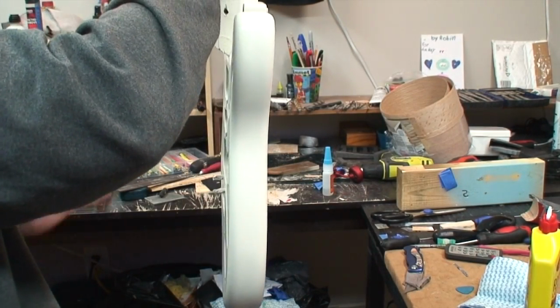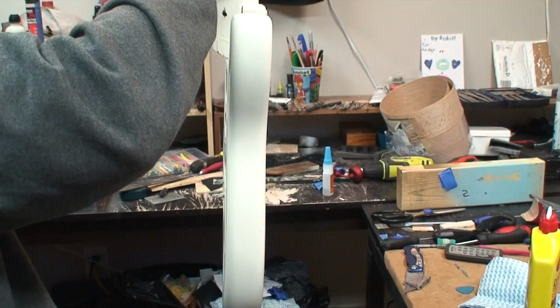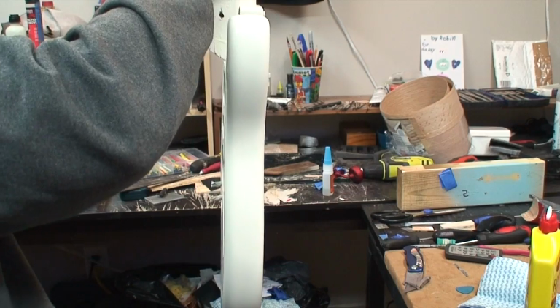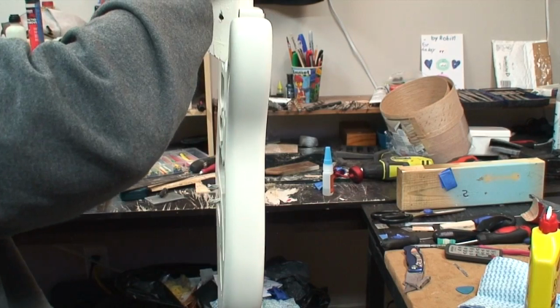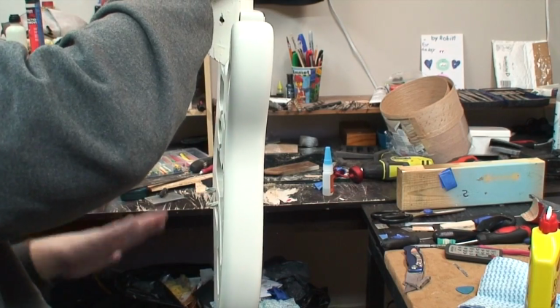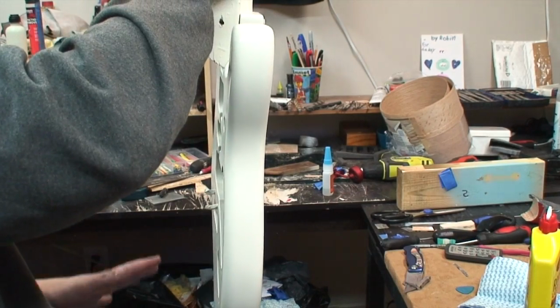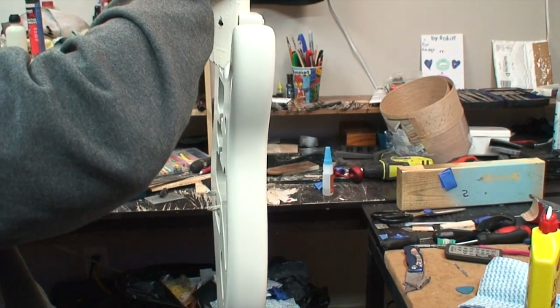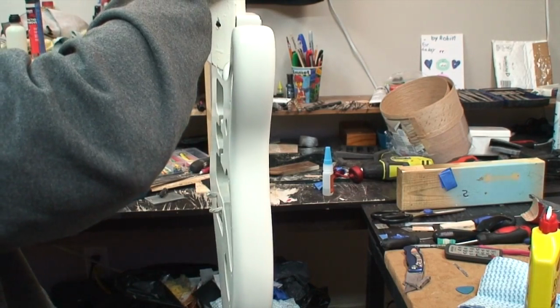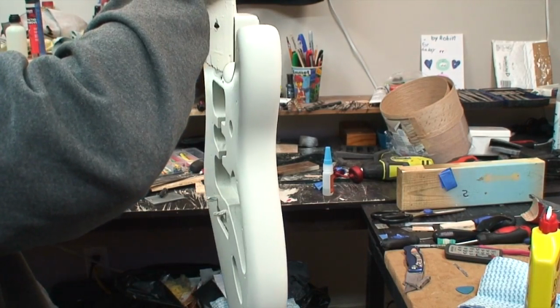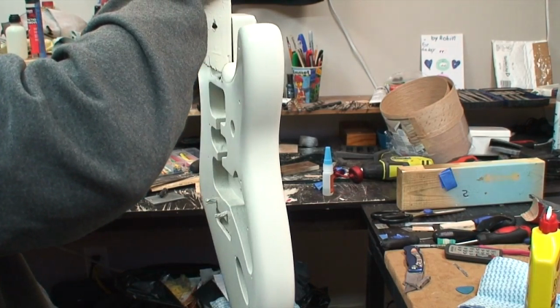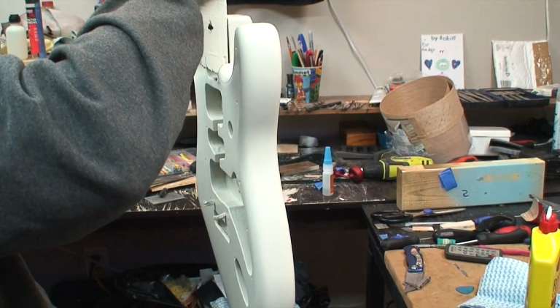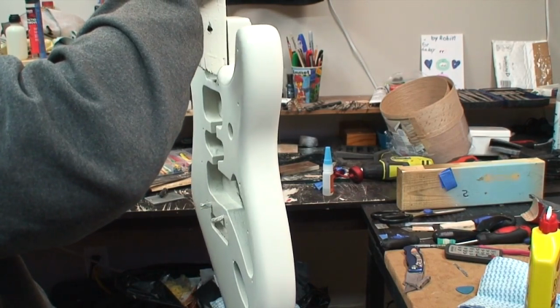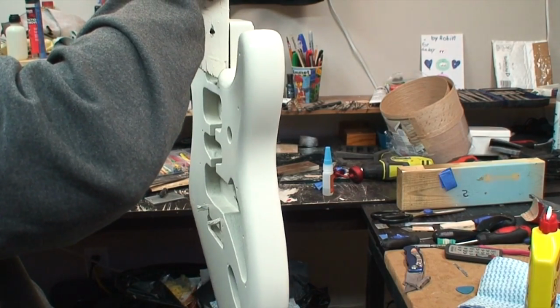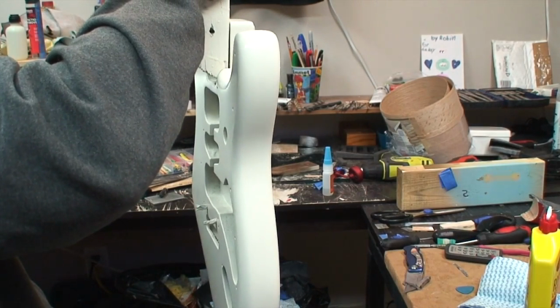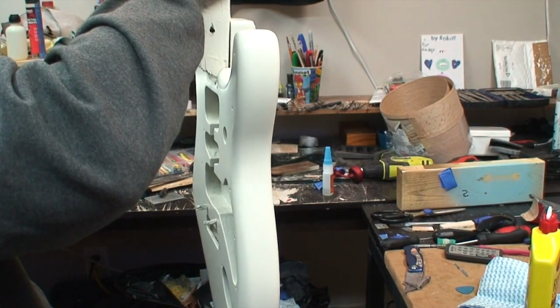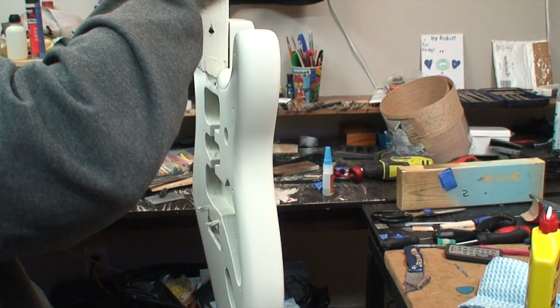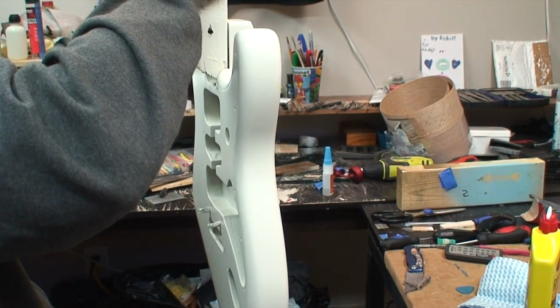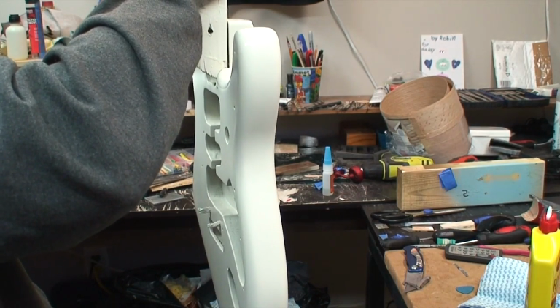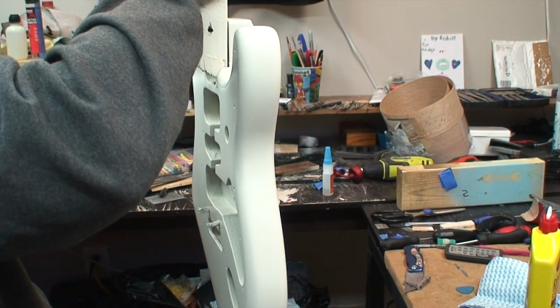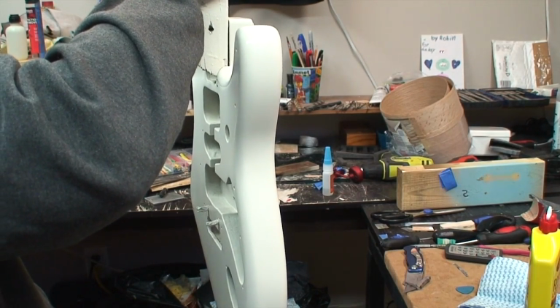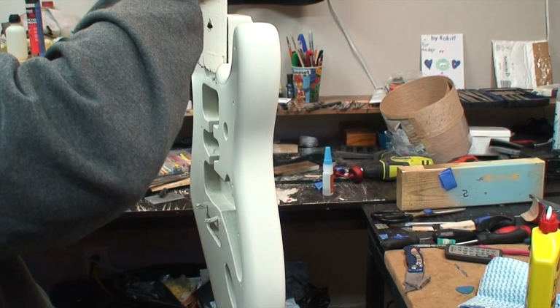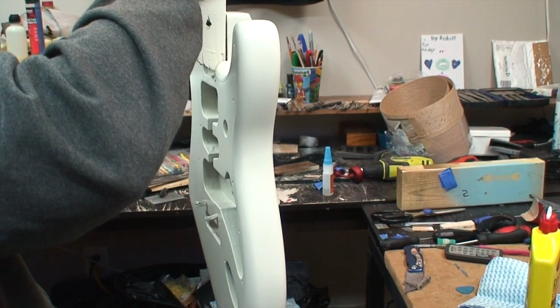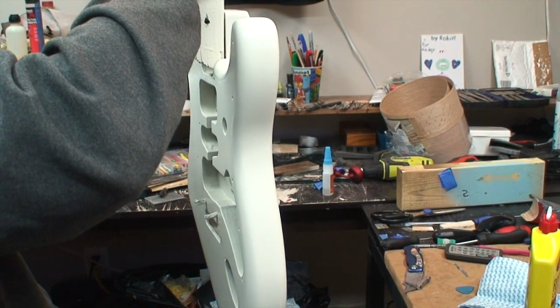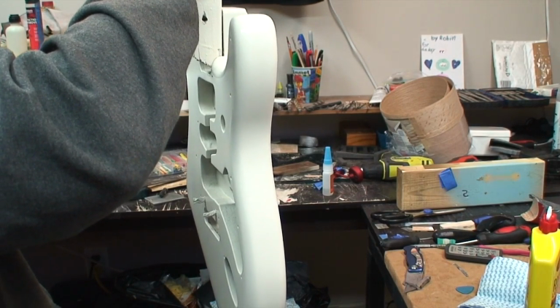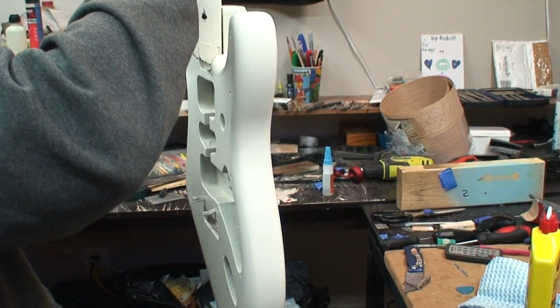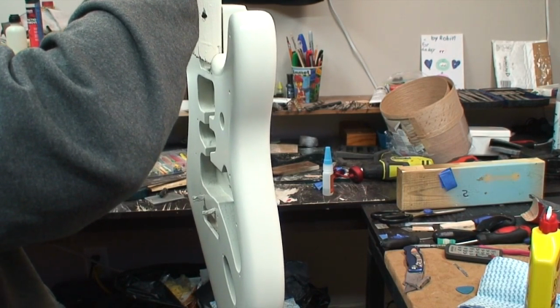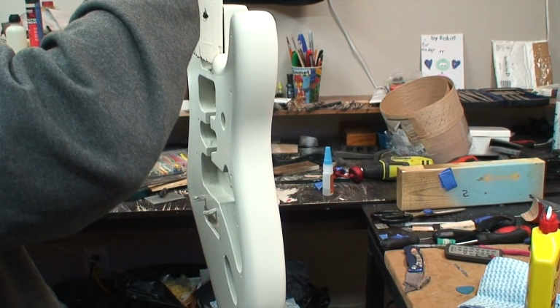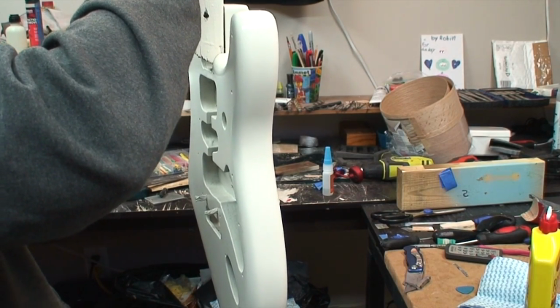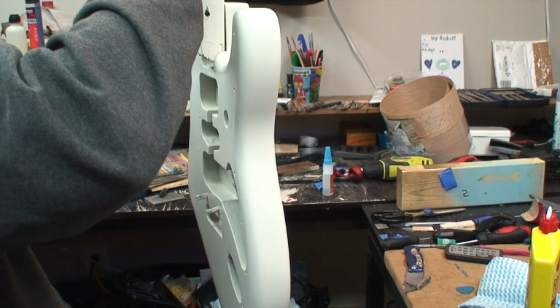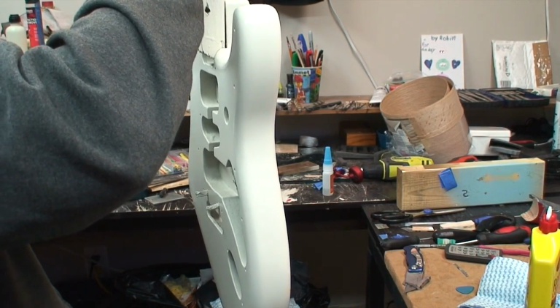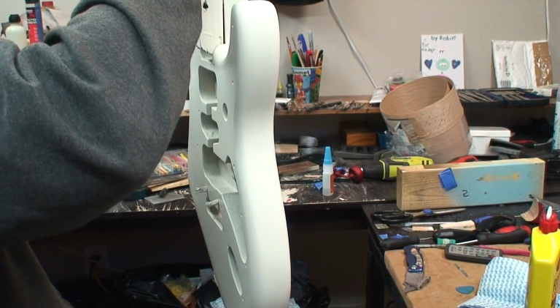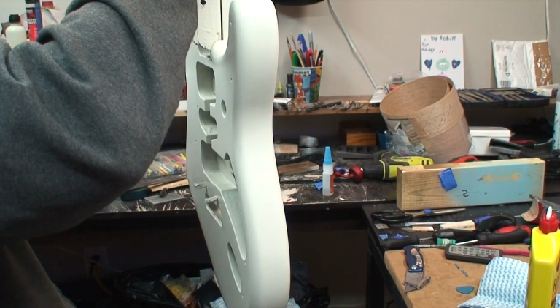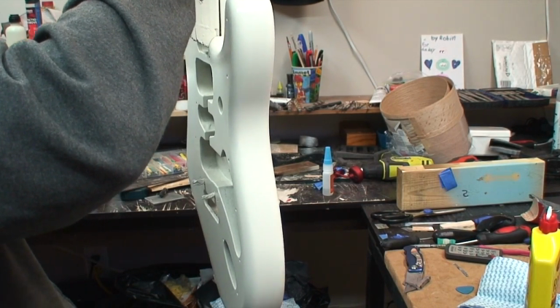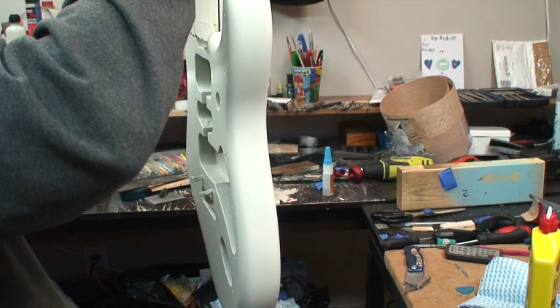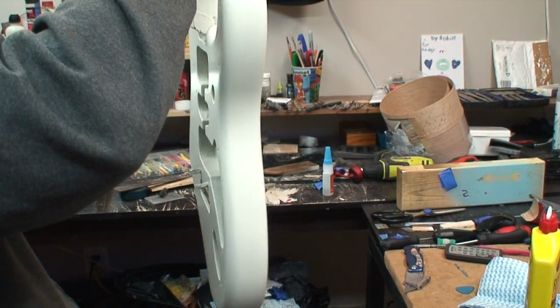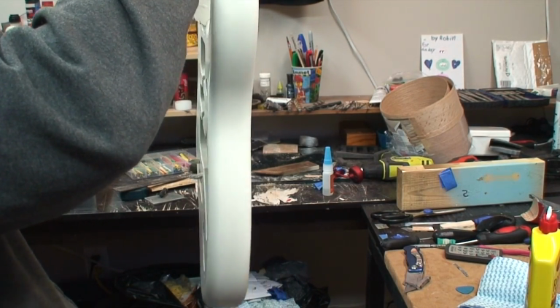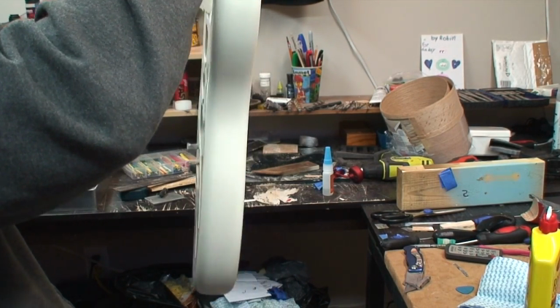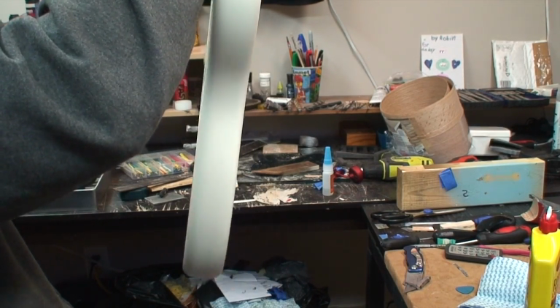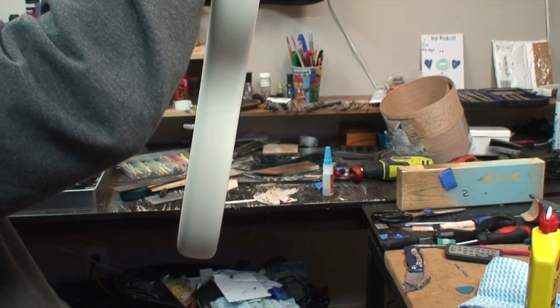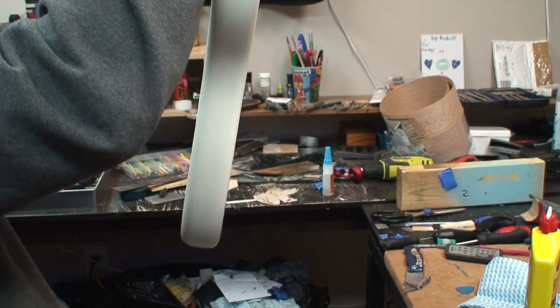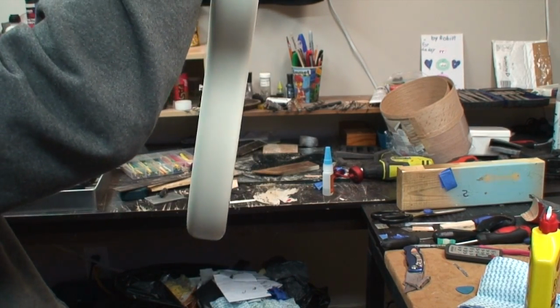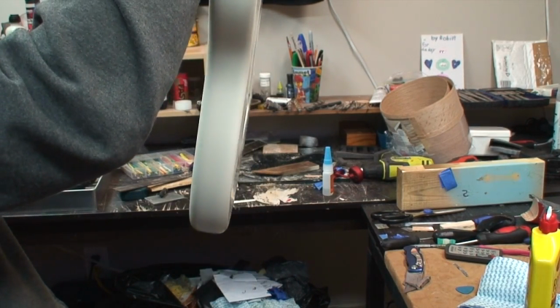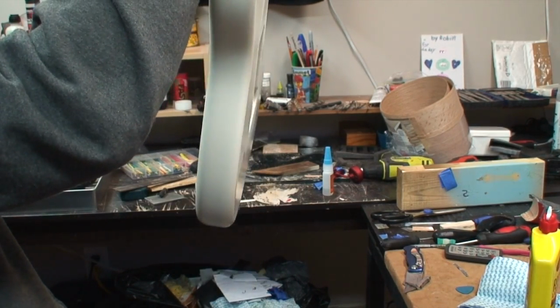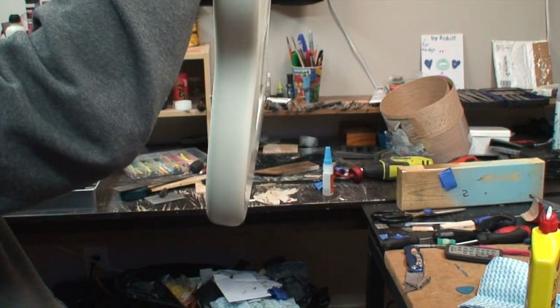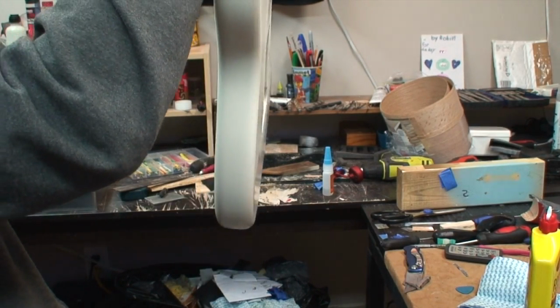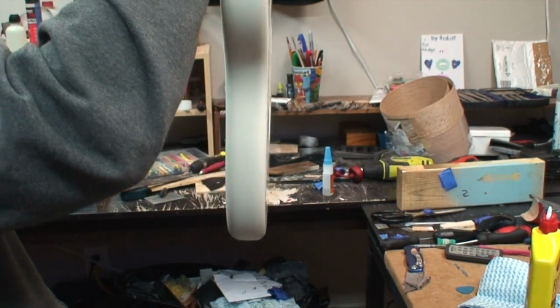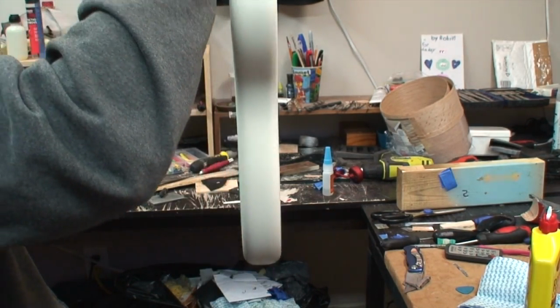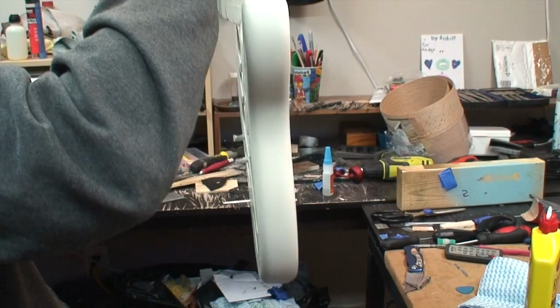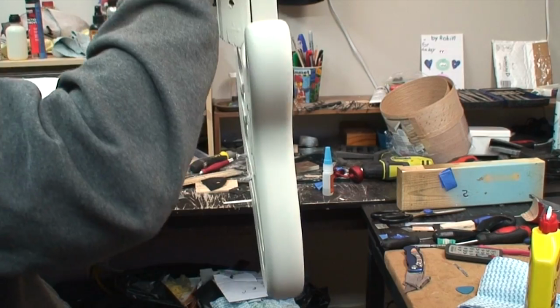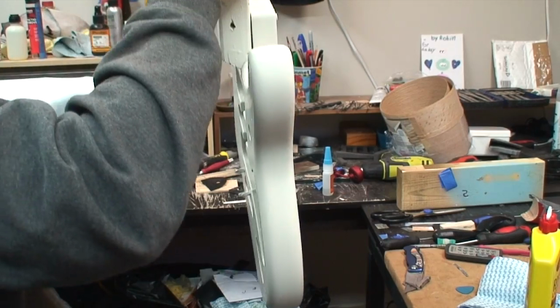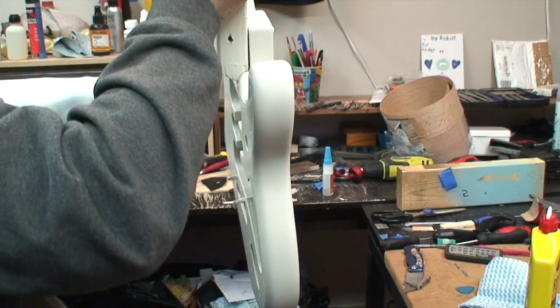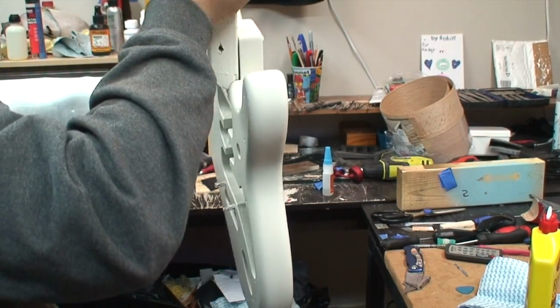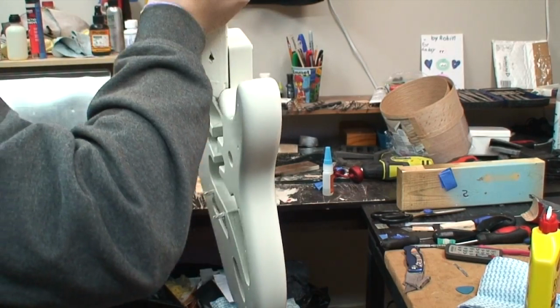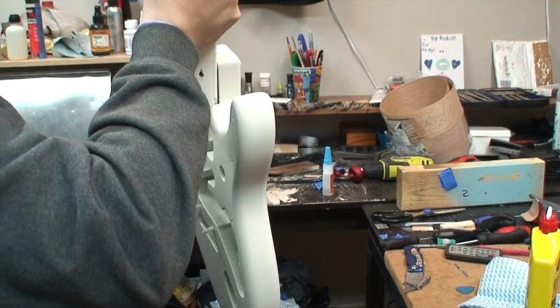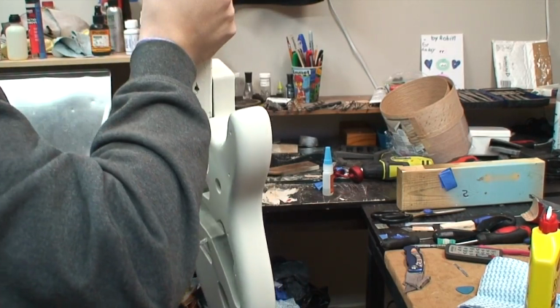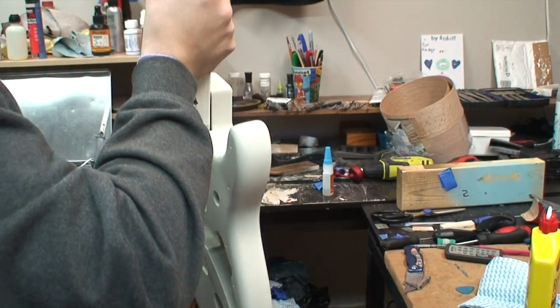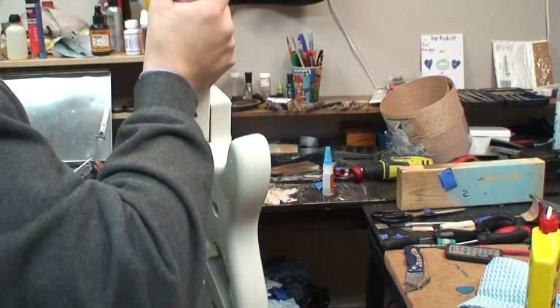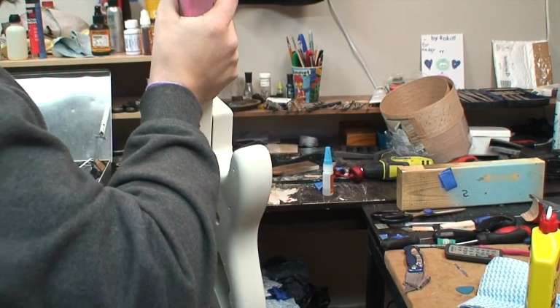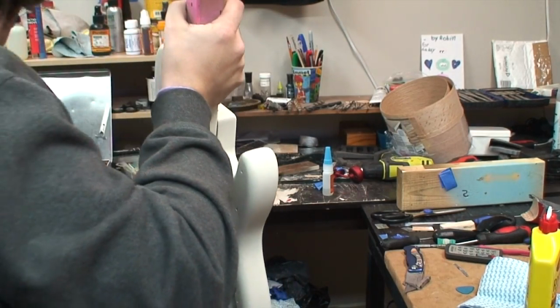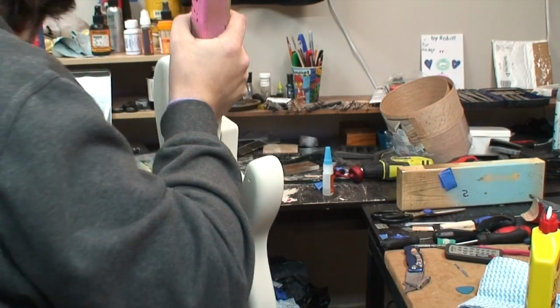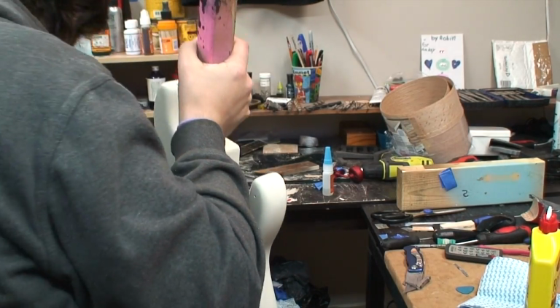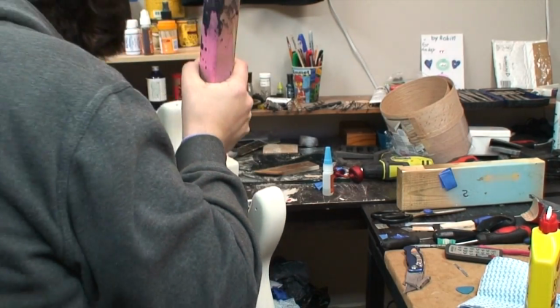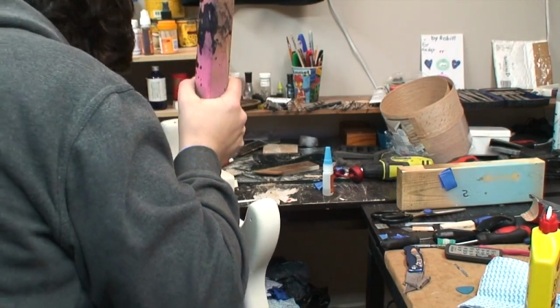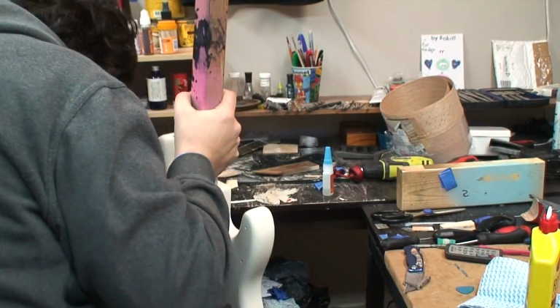Okay so now it's clean. The next thing to do is blow it off.